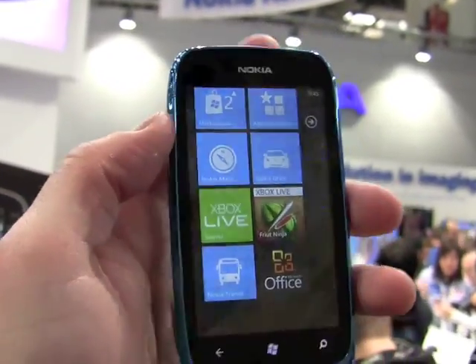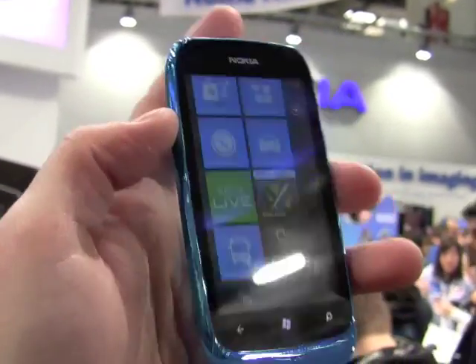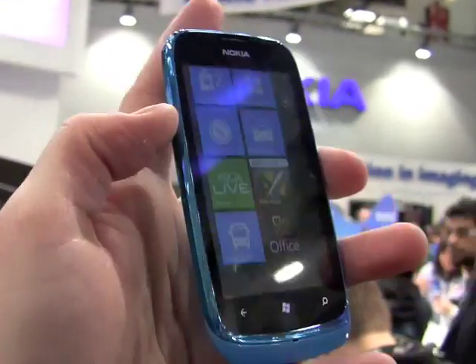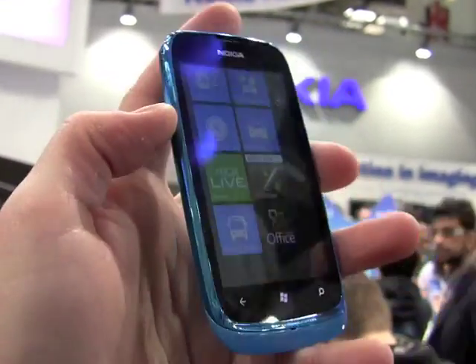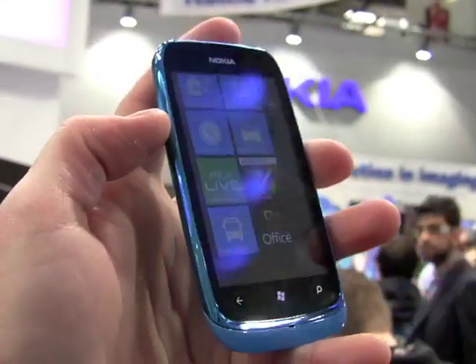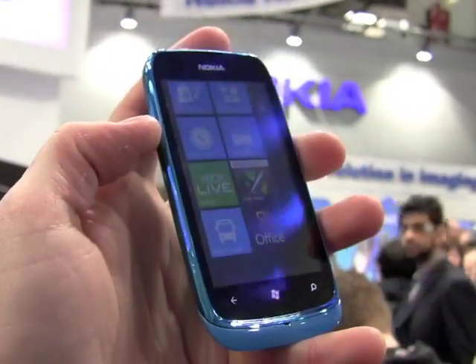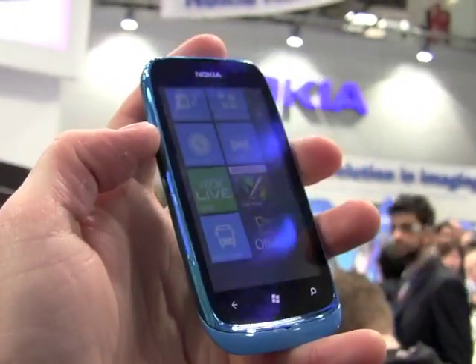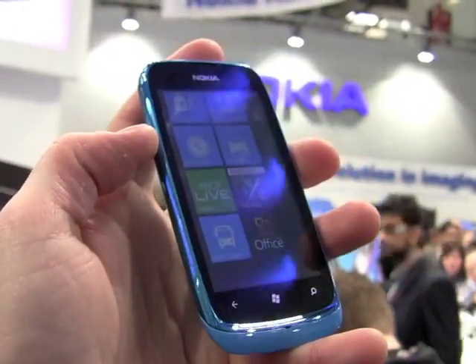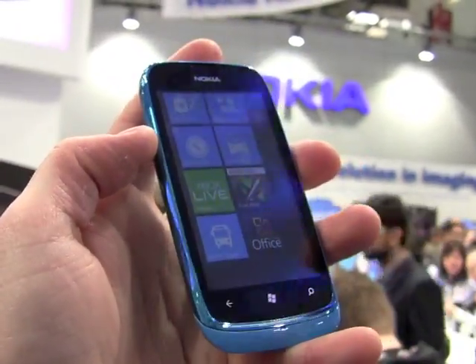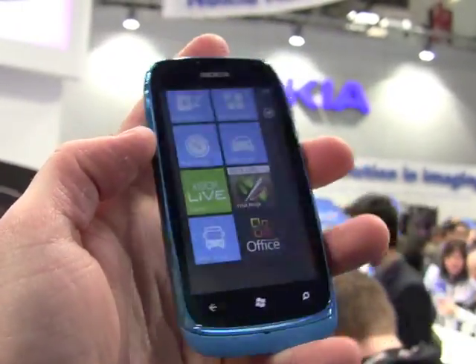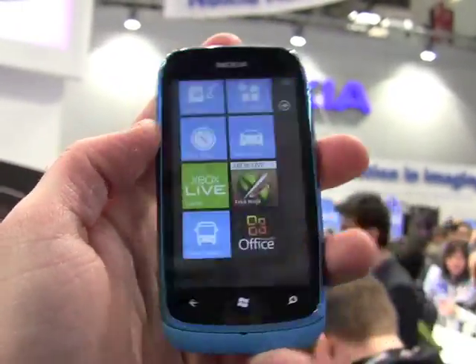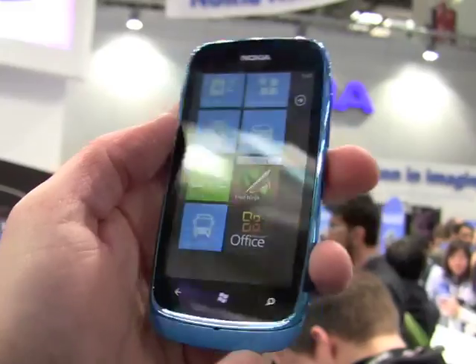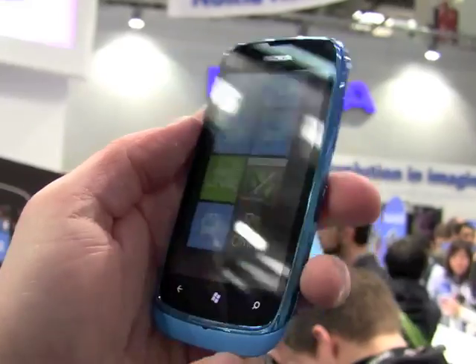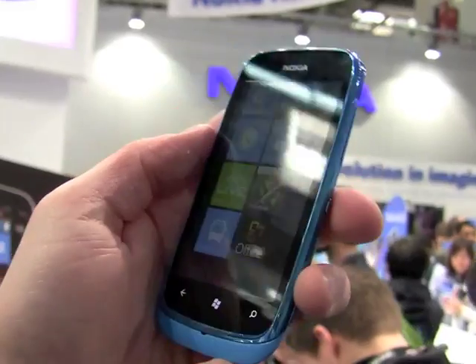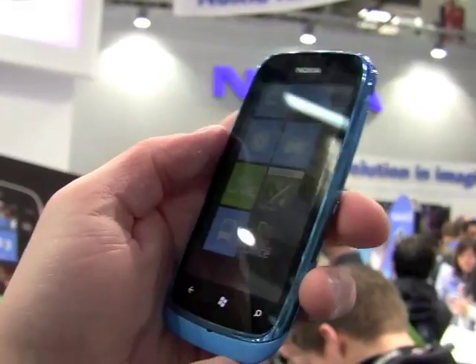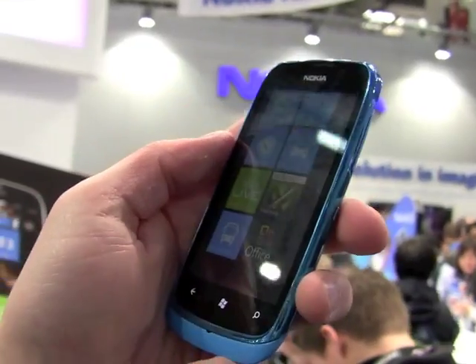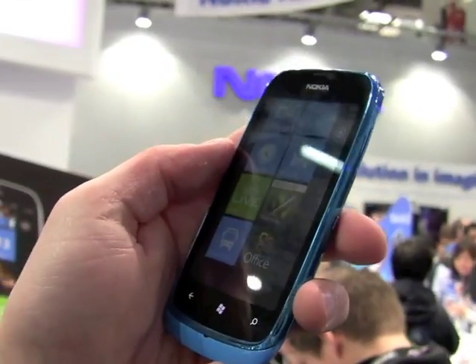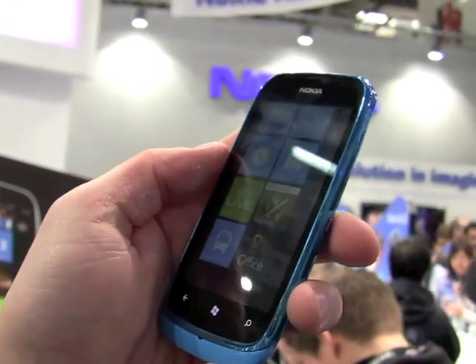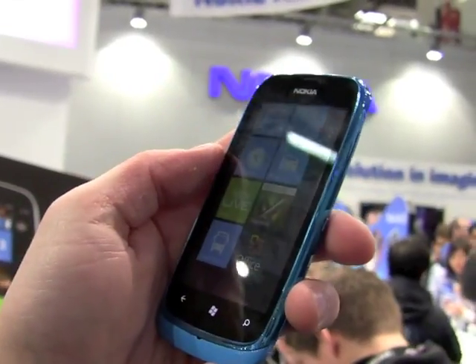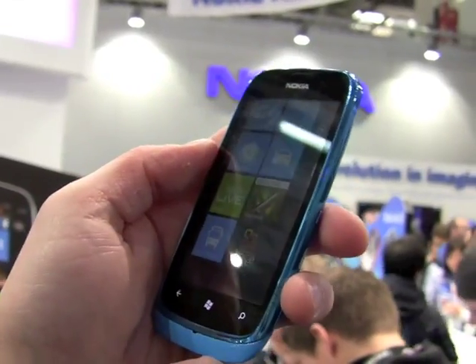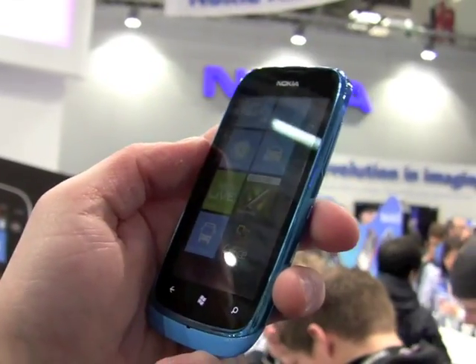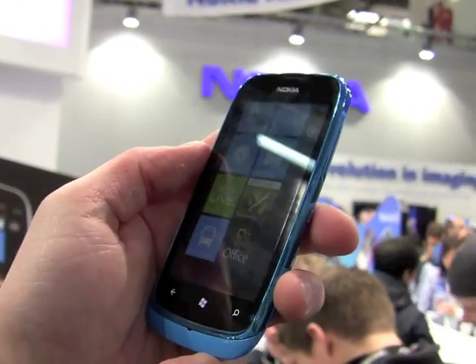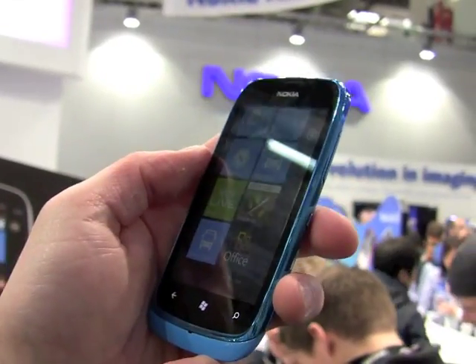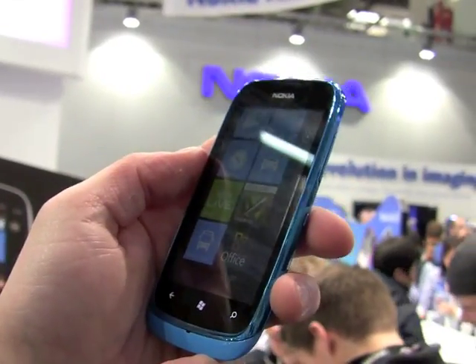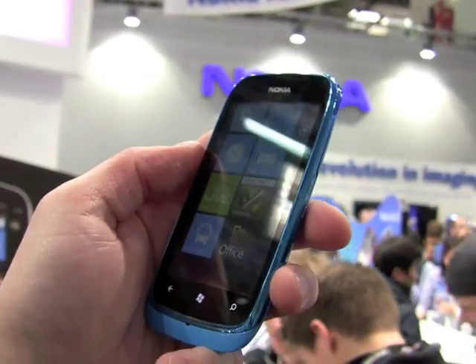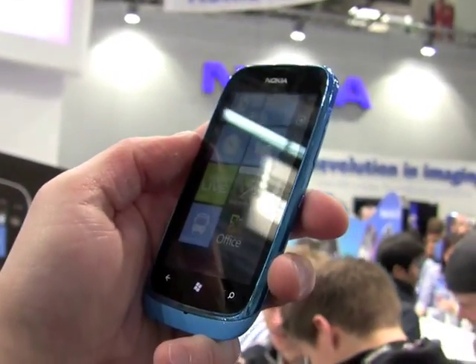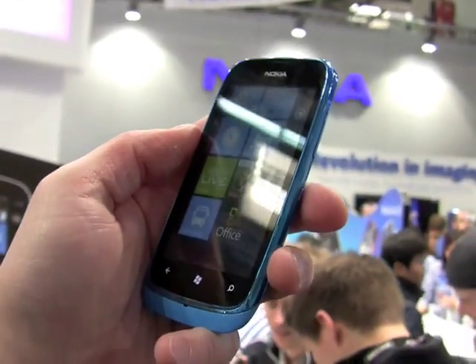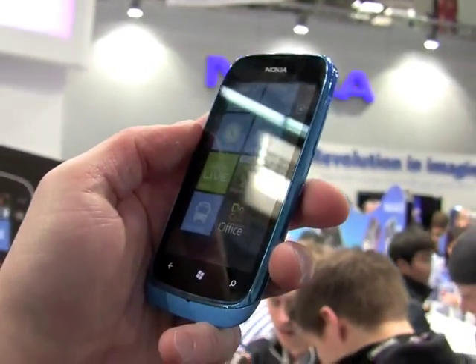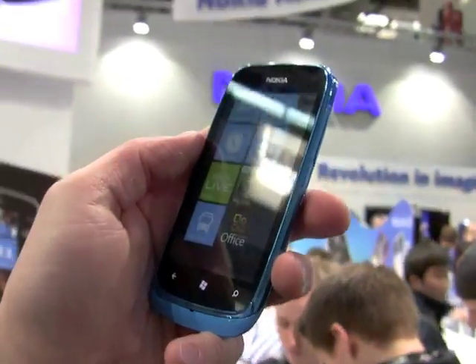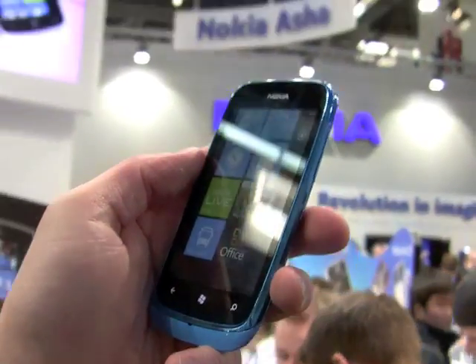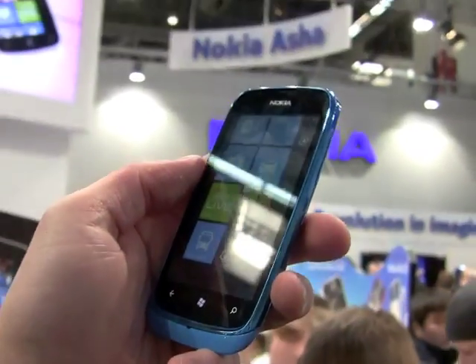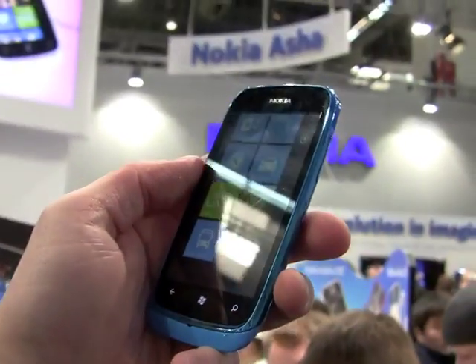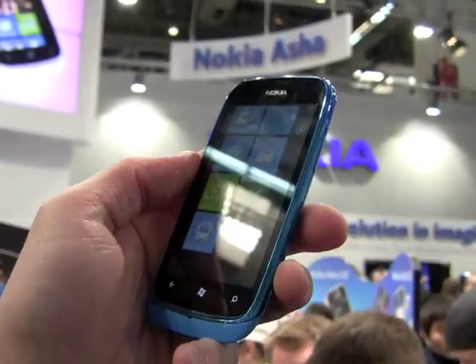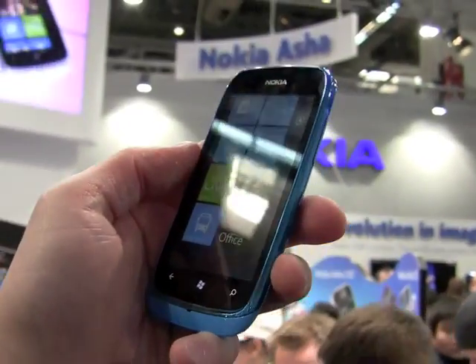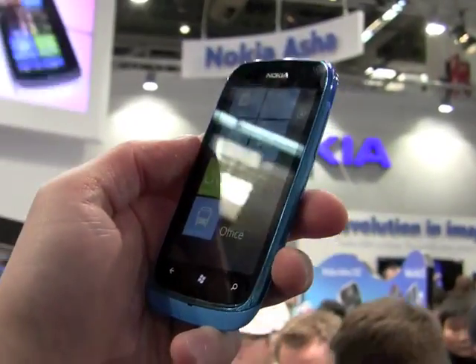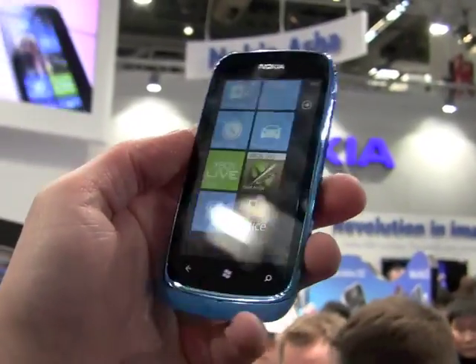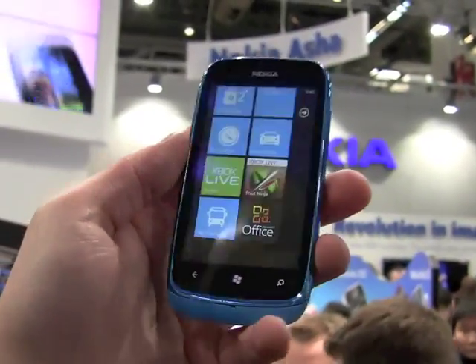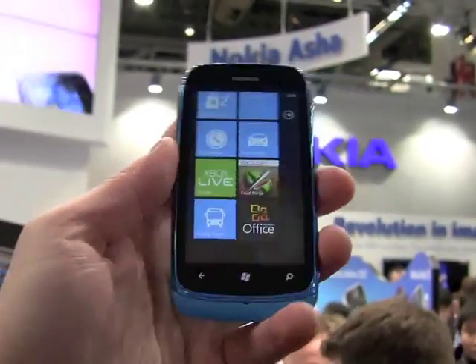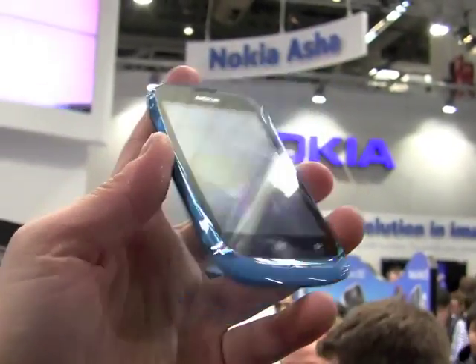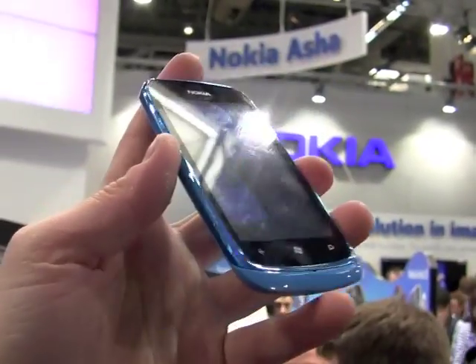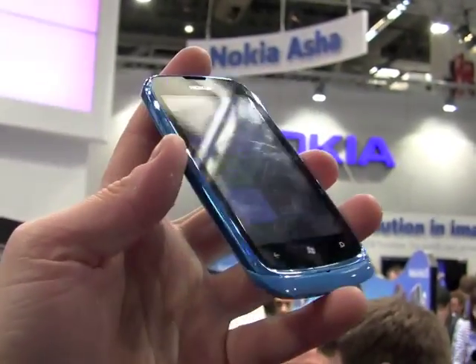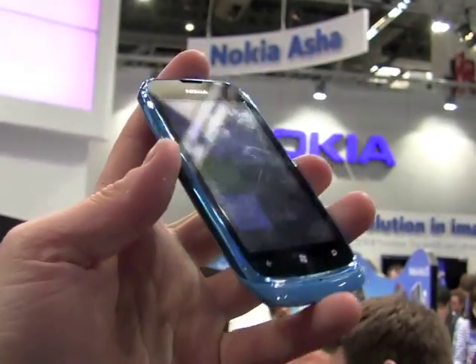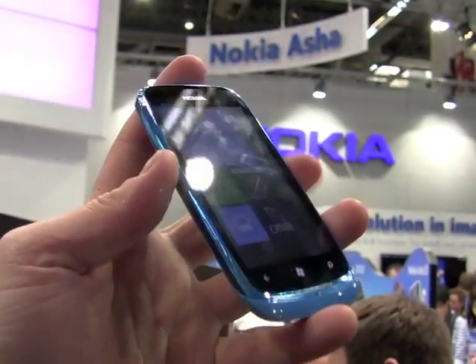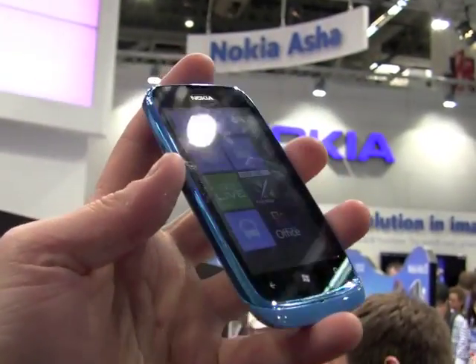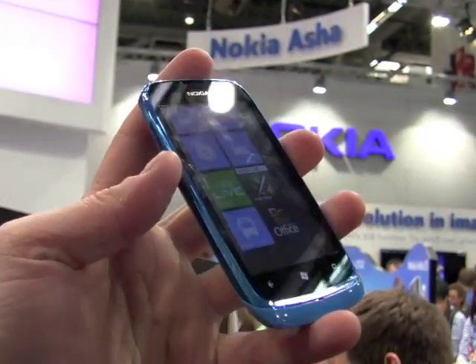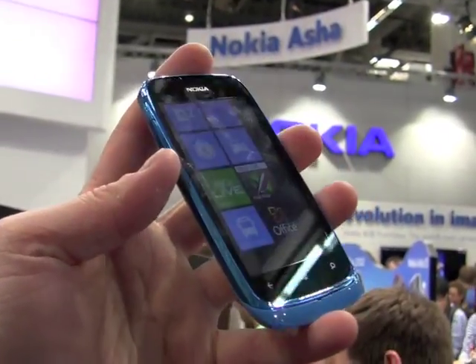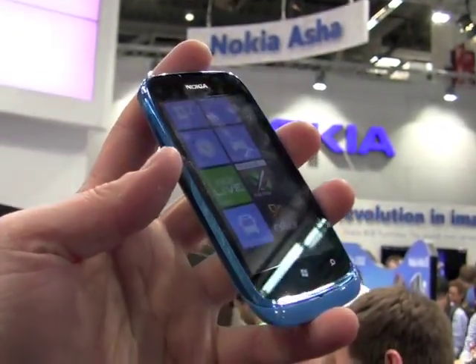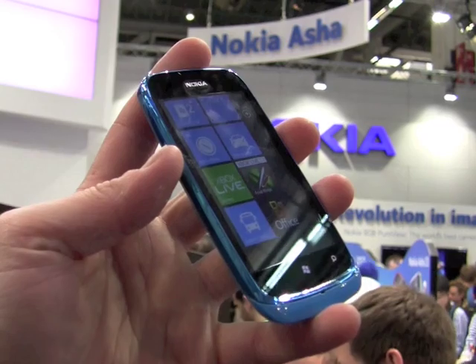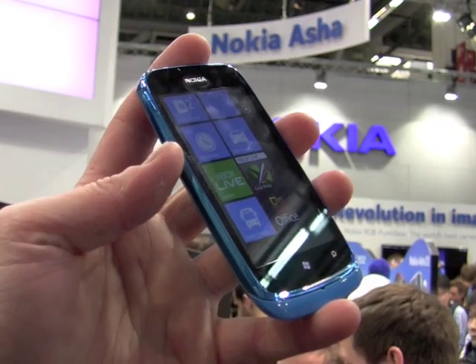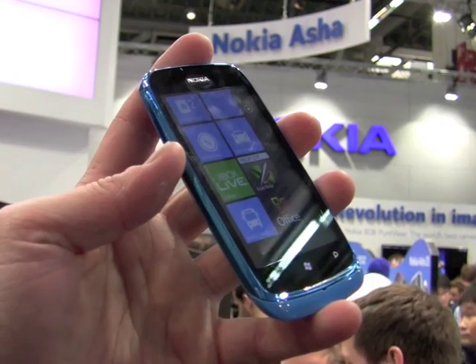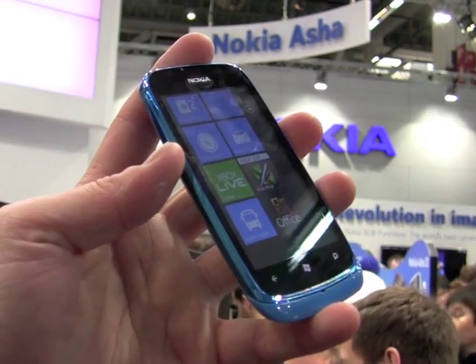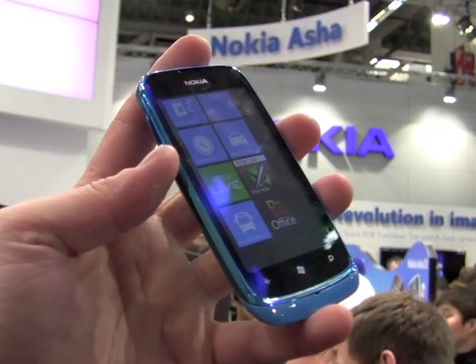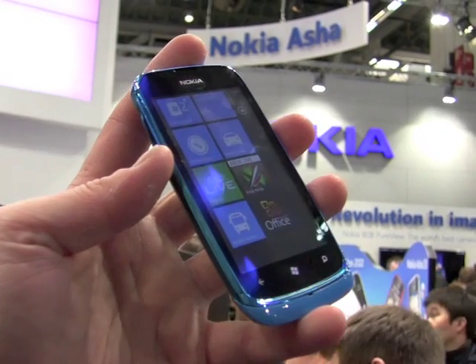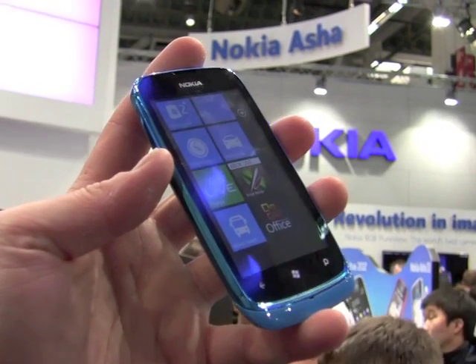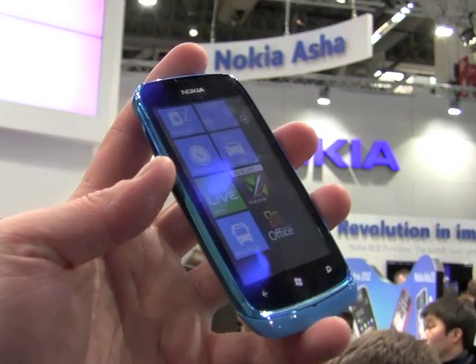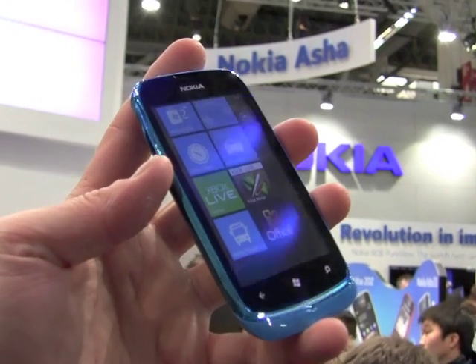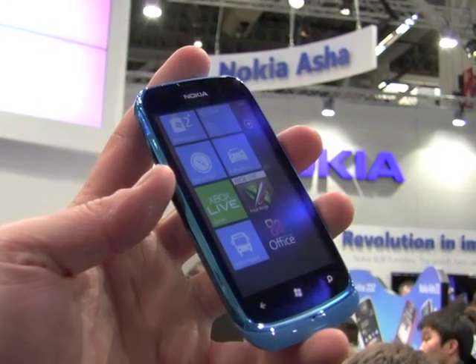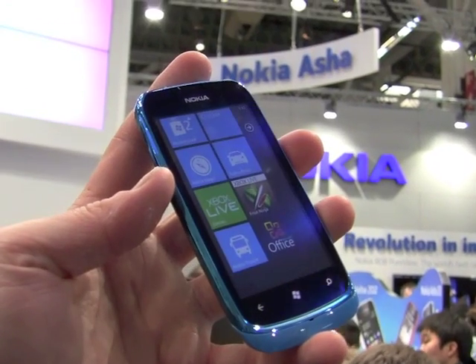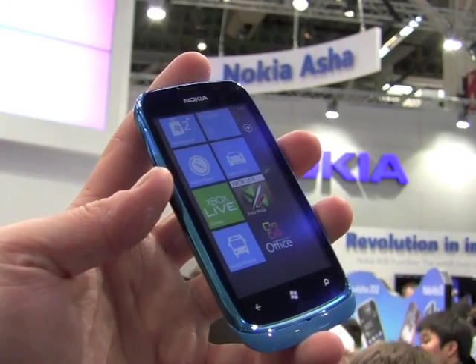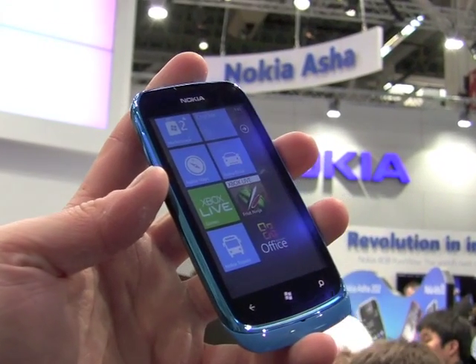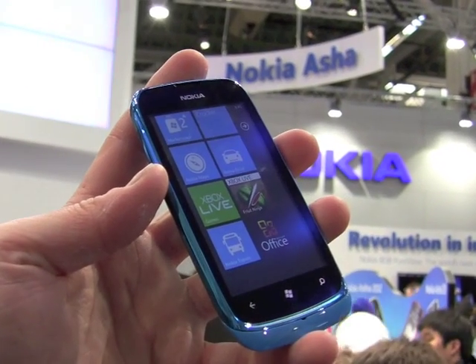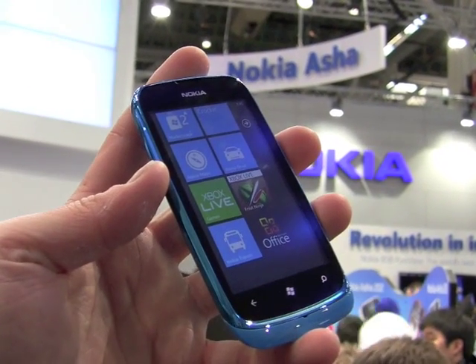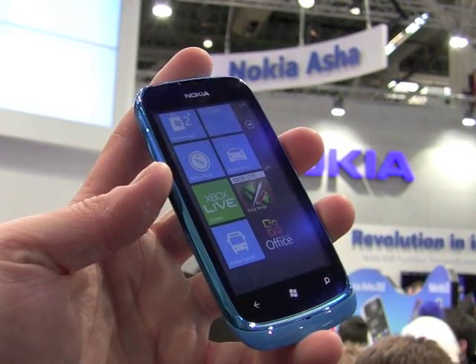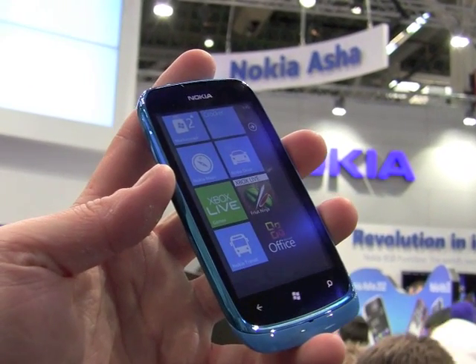So there it is, a quick look at the Nokia Lumia 610 headed to world markets at a low price point later this year.